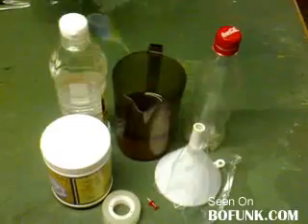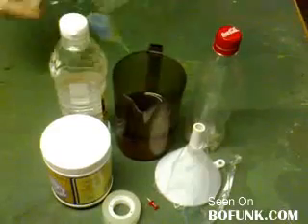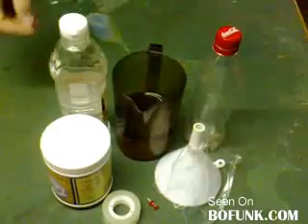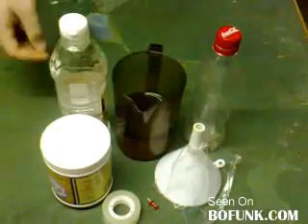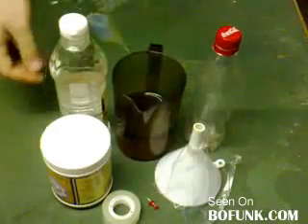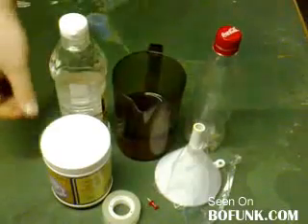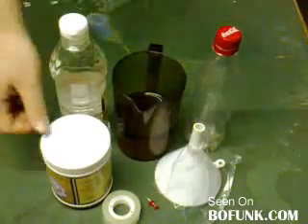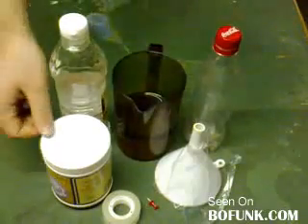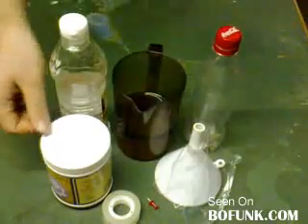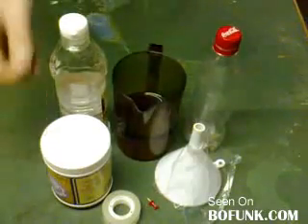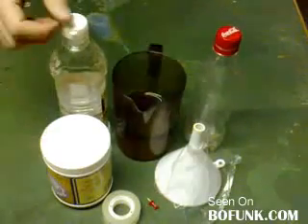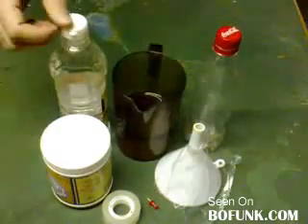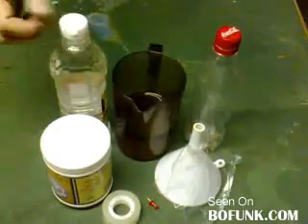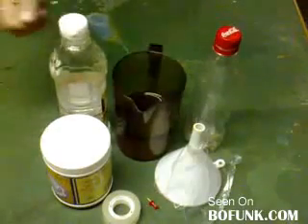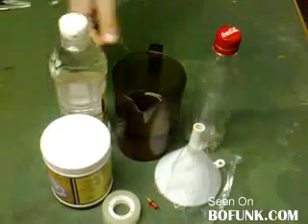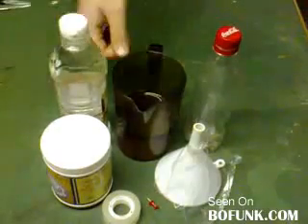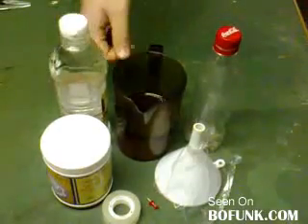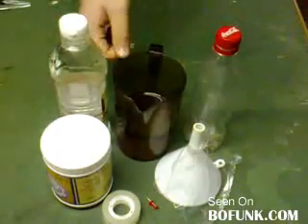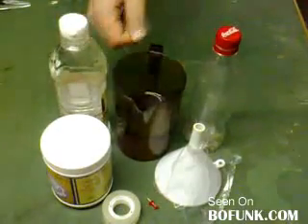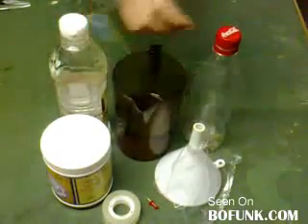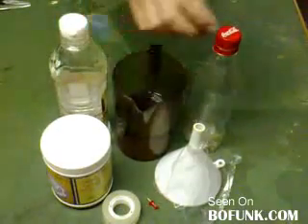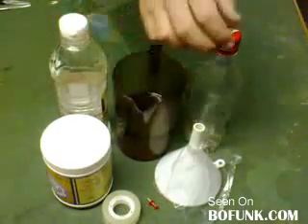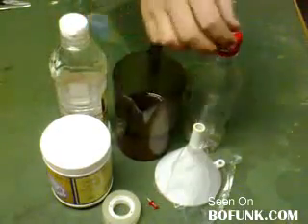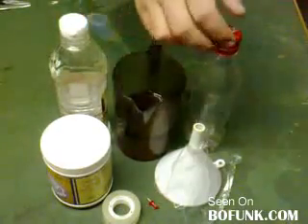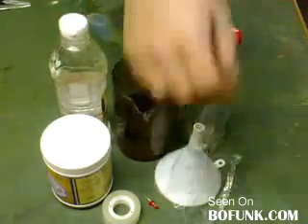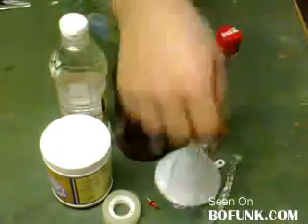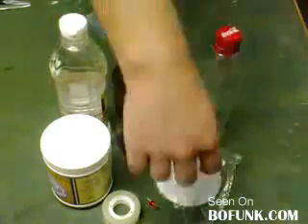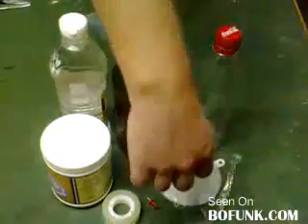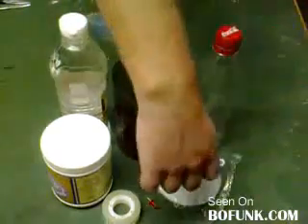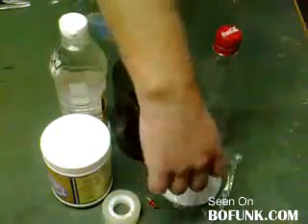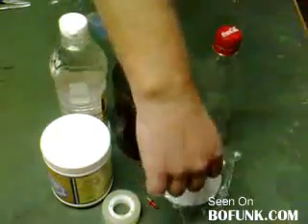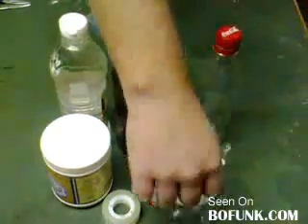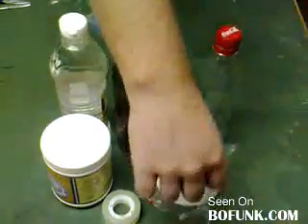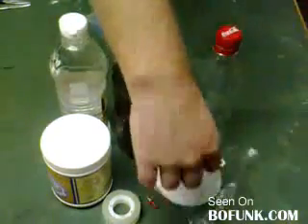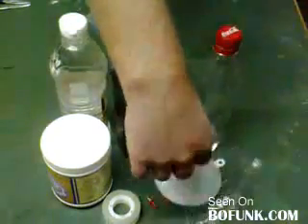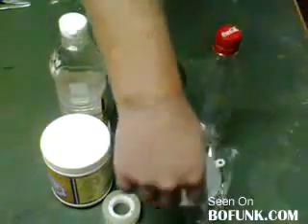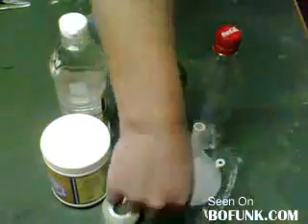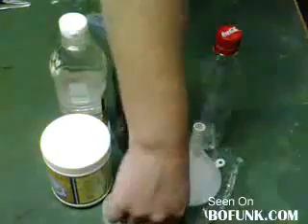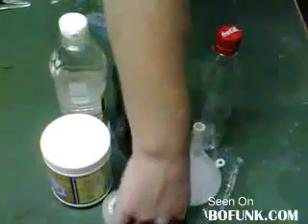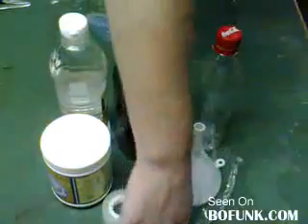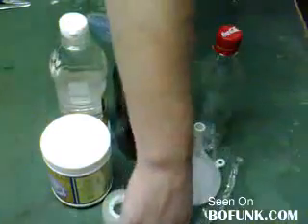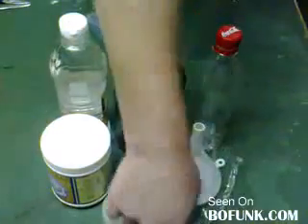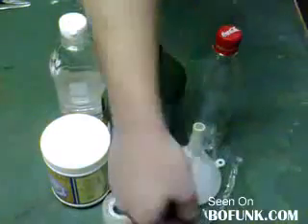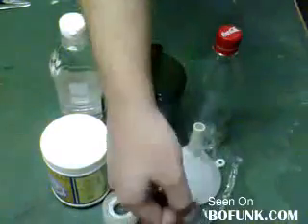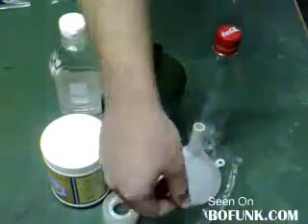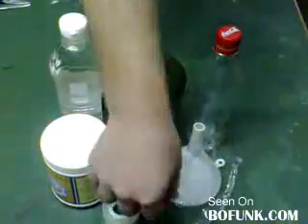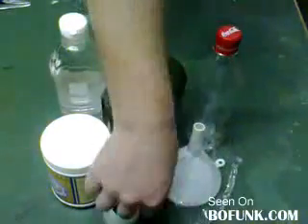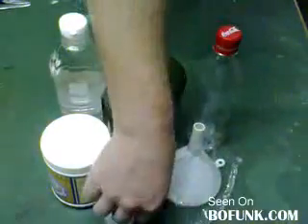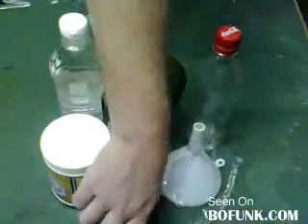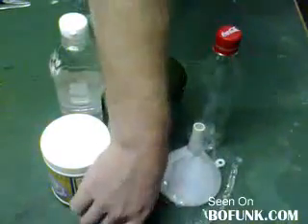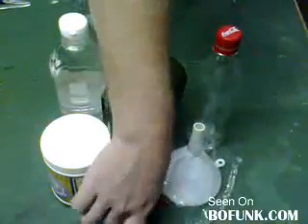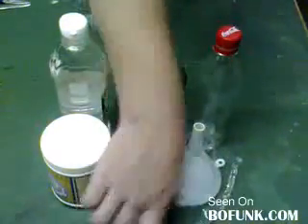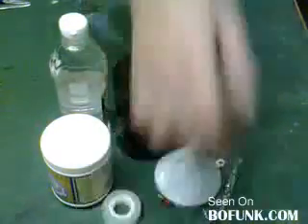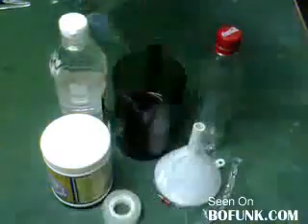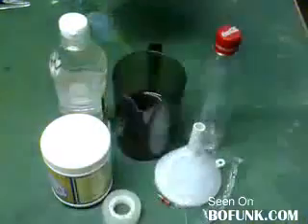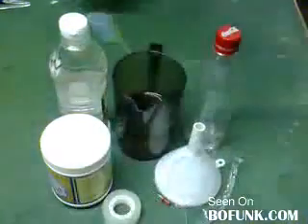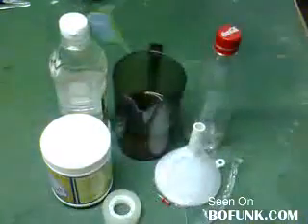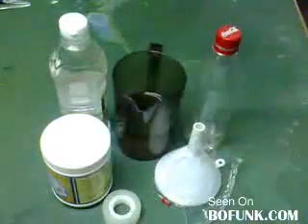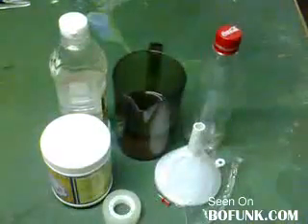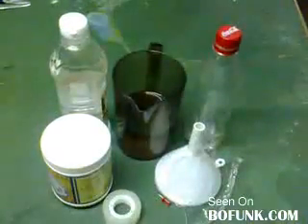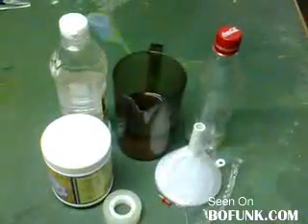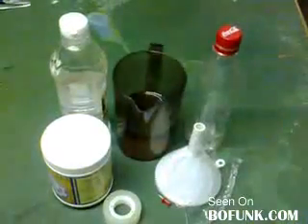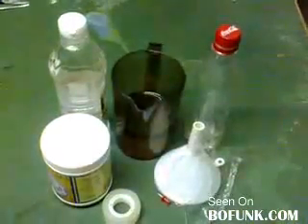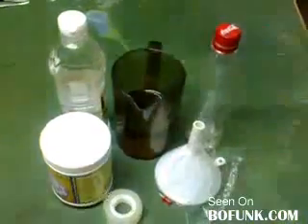Okay, all that you need is bicarb, vinegar, water, a bottle, a piece of cling film, a drawing pin, and sellotape.